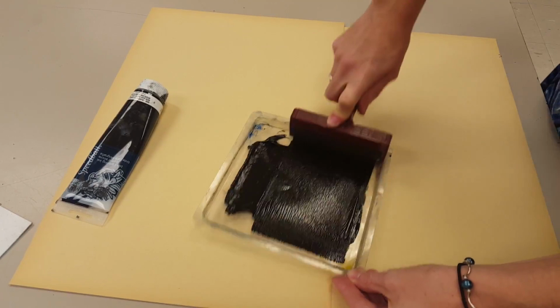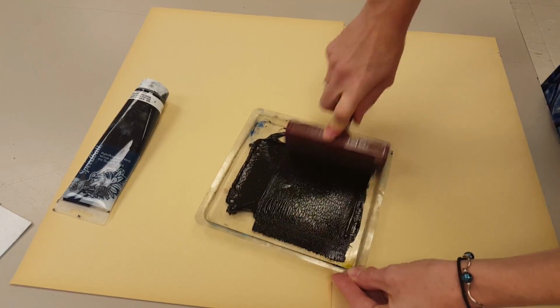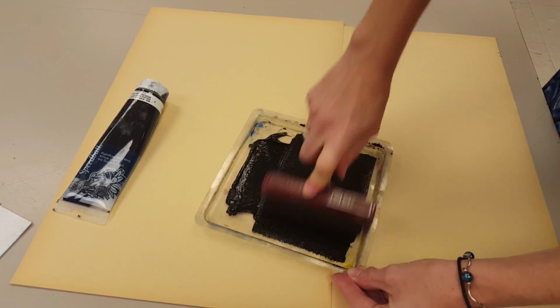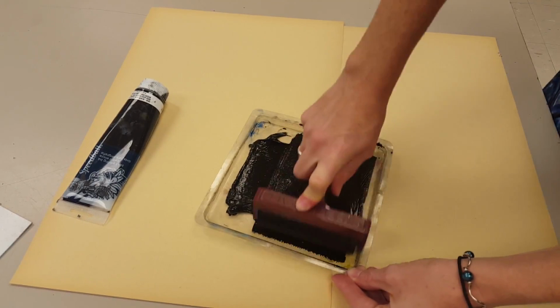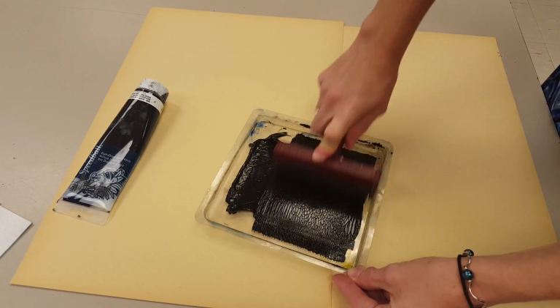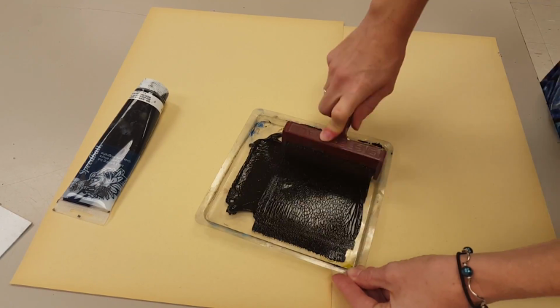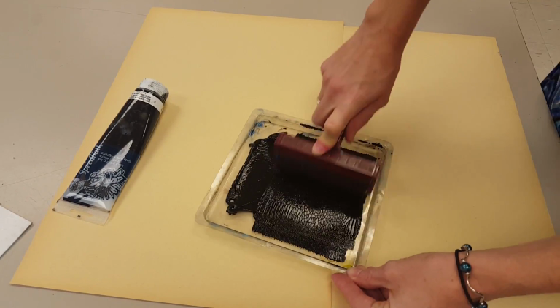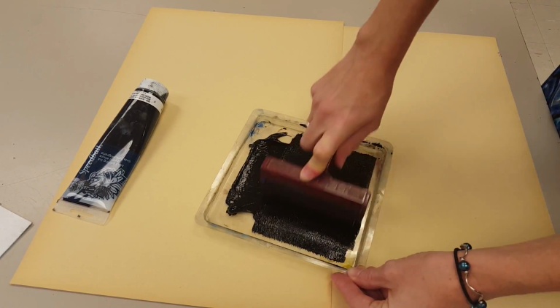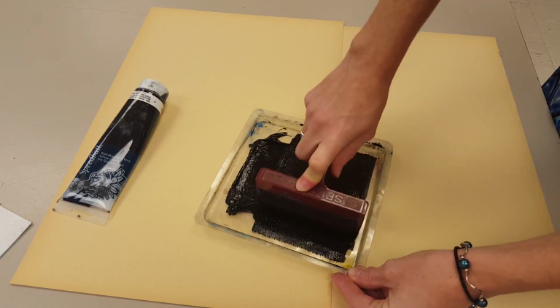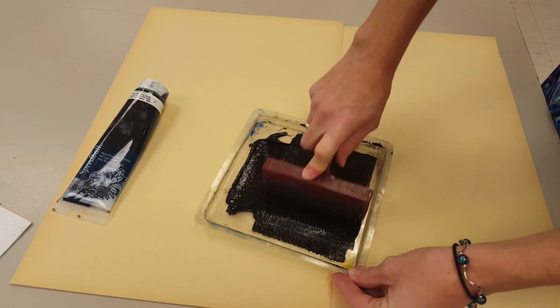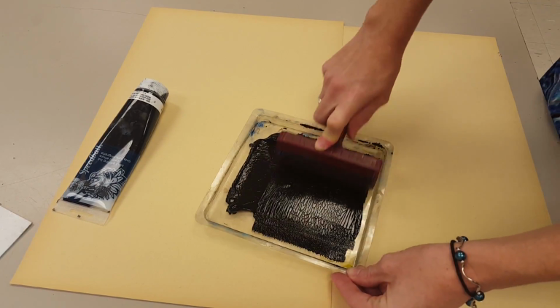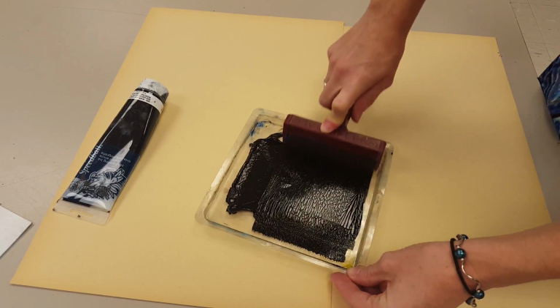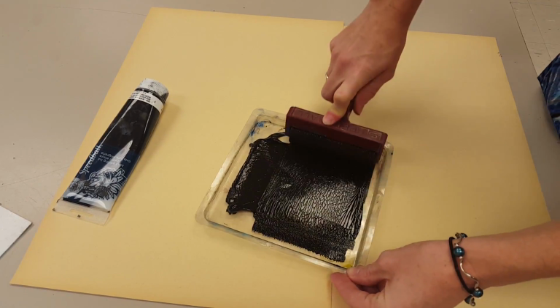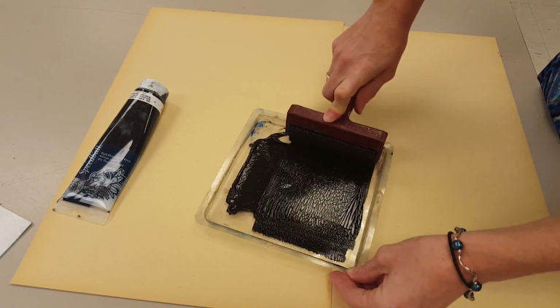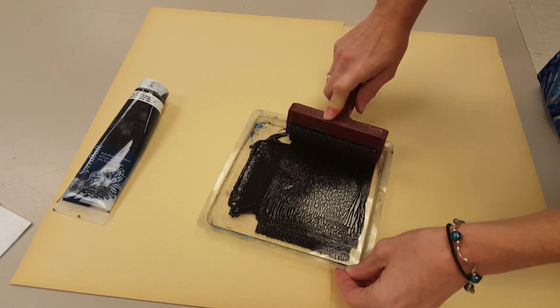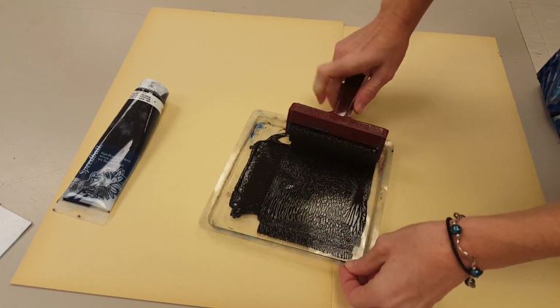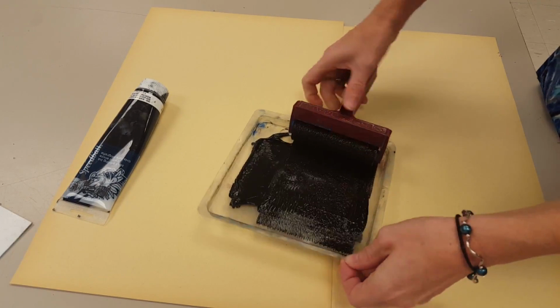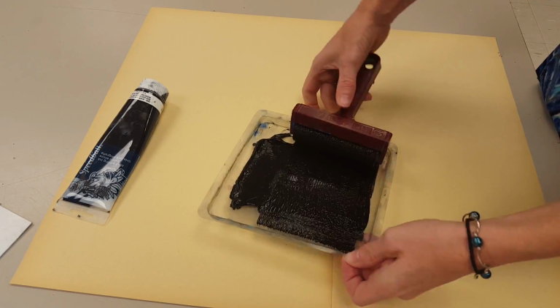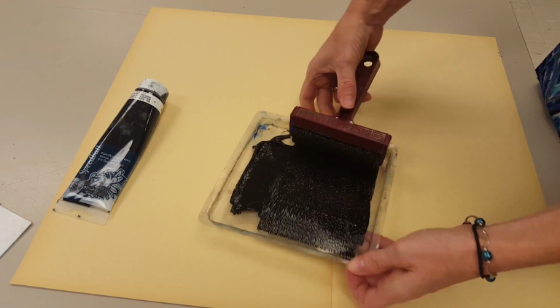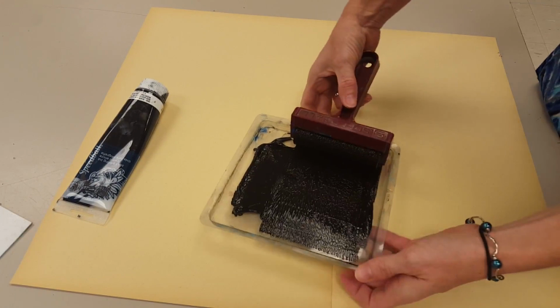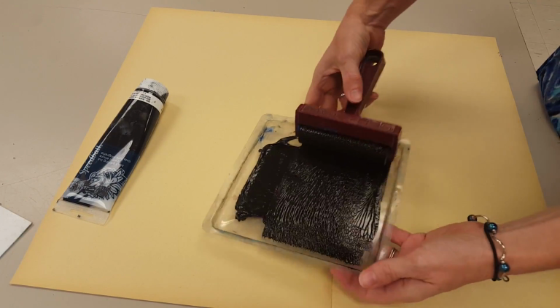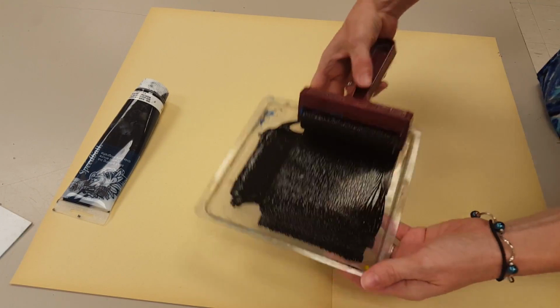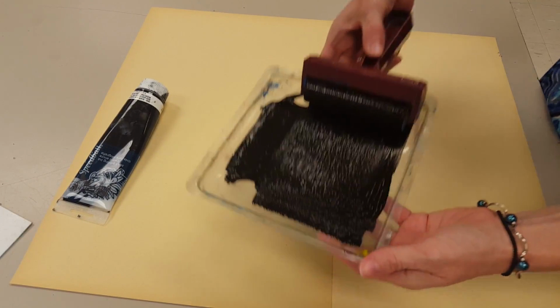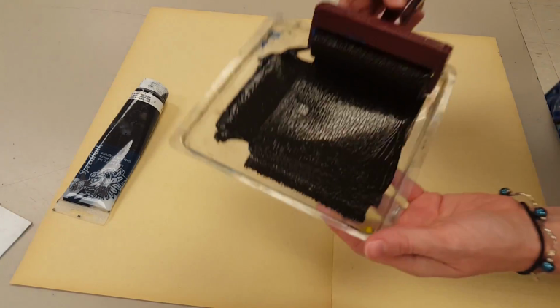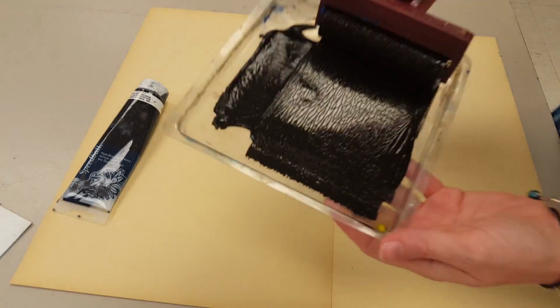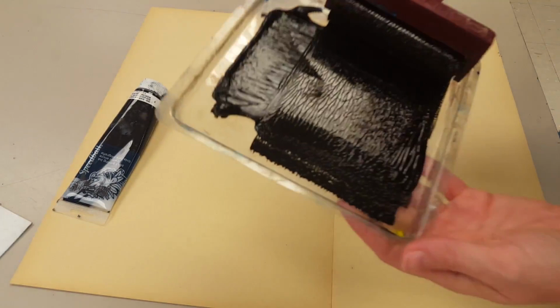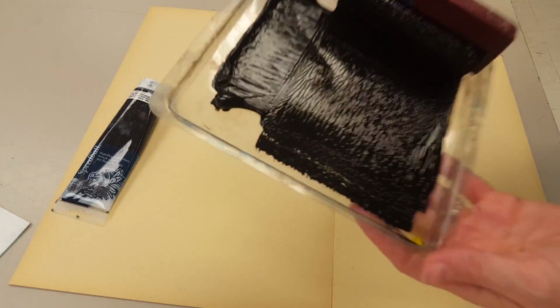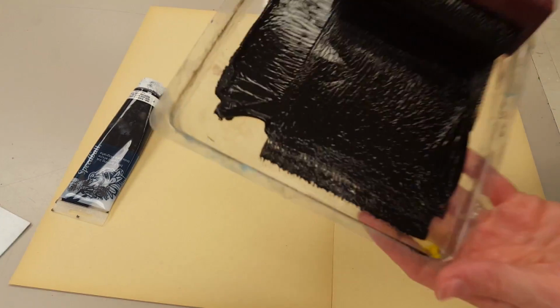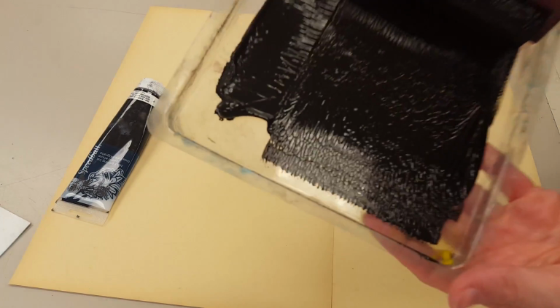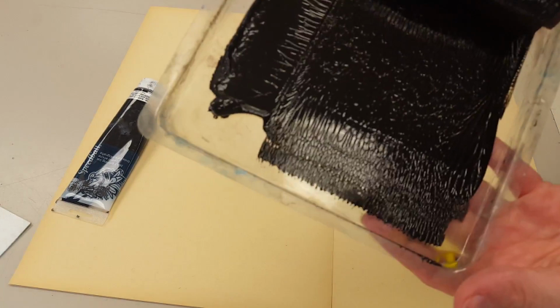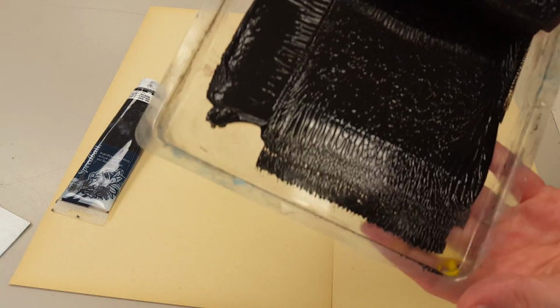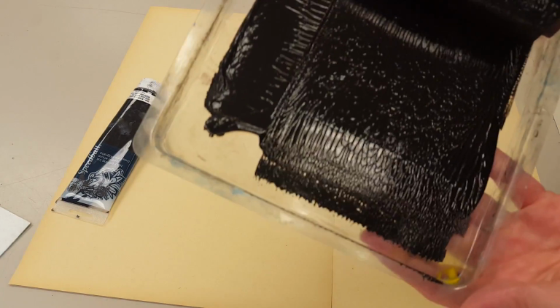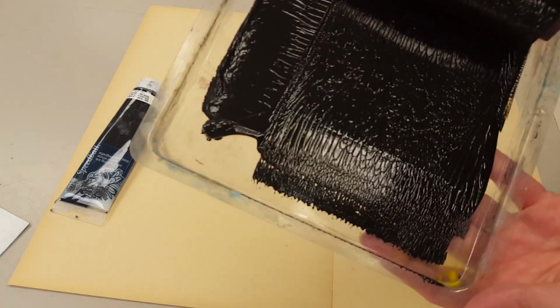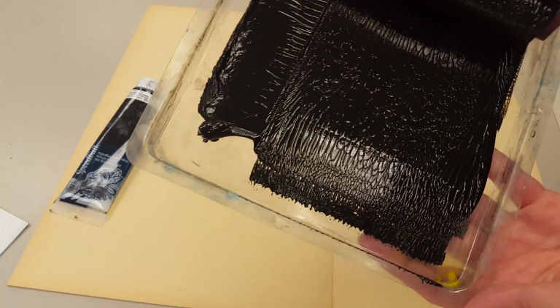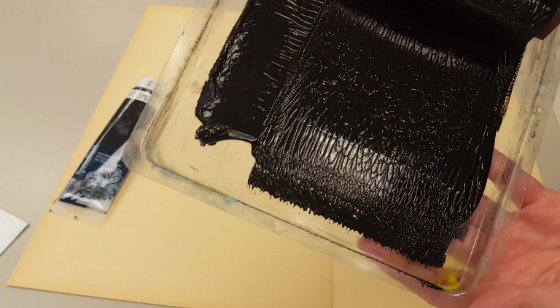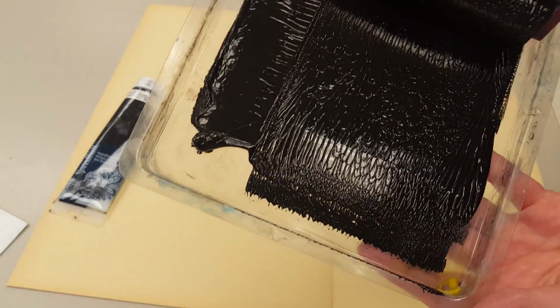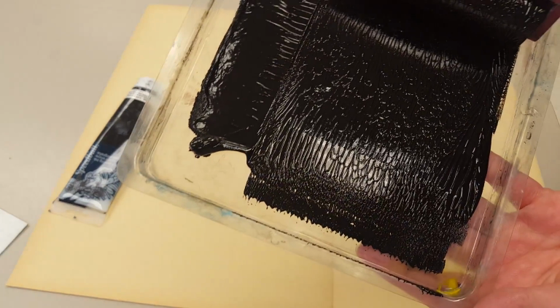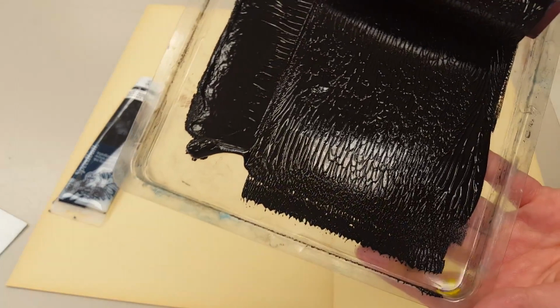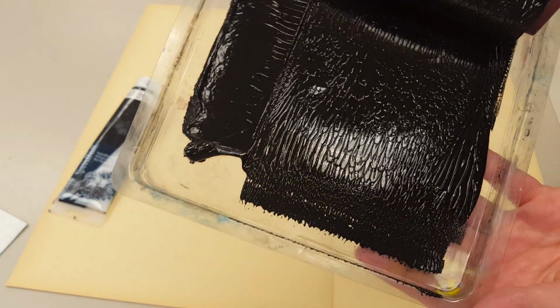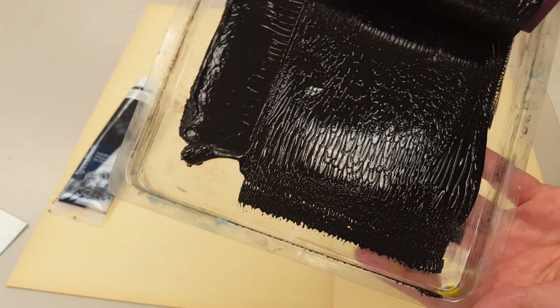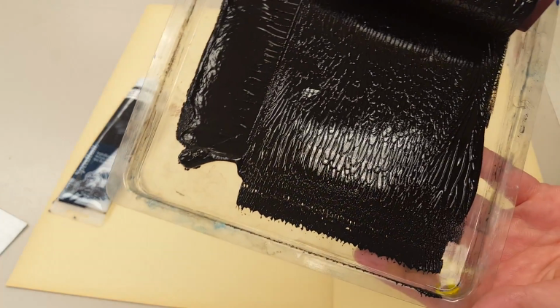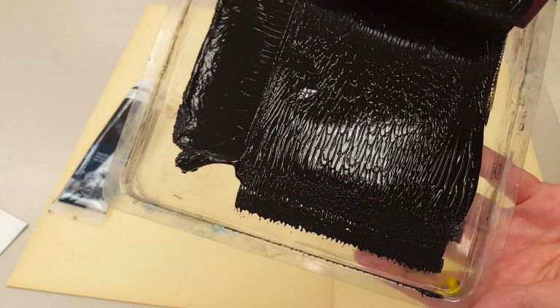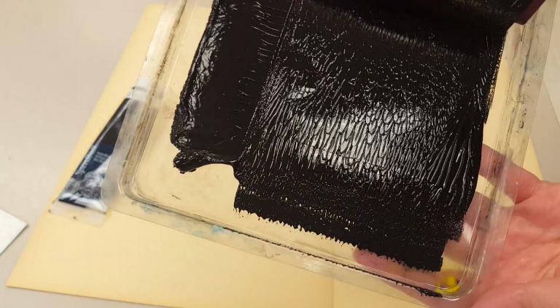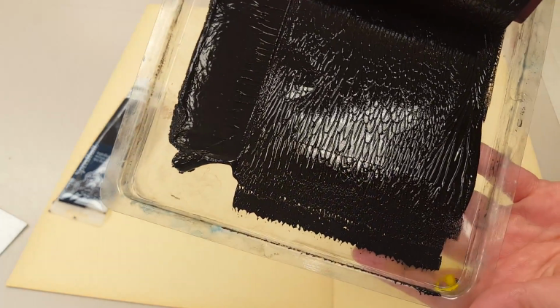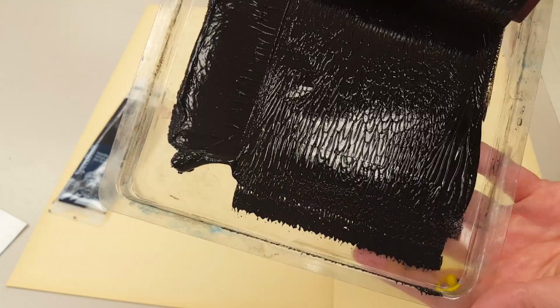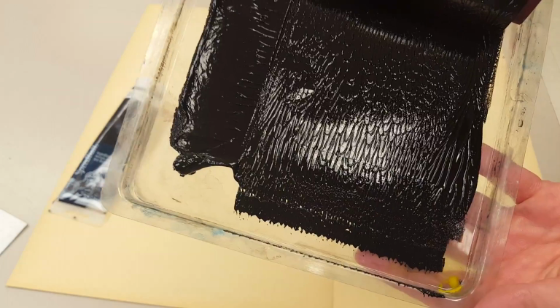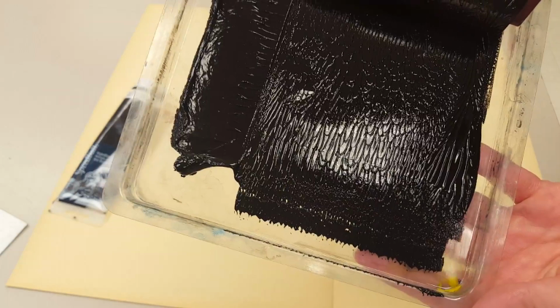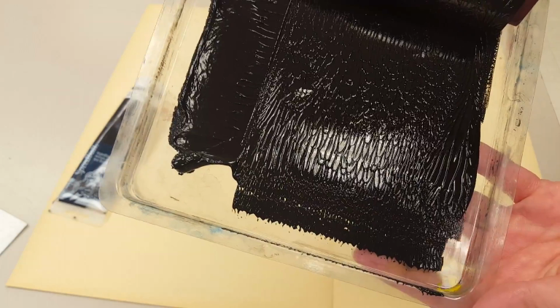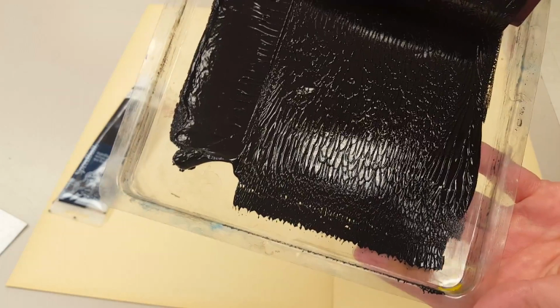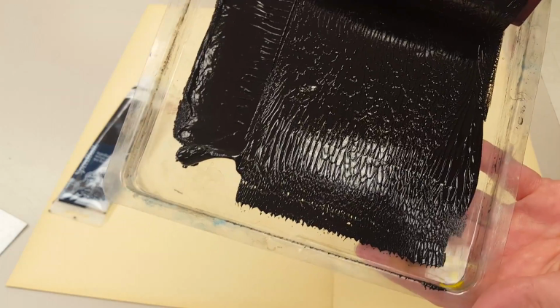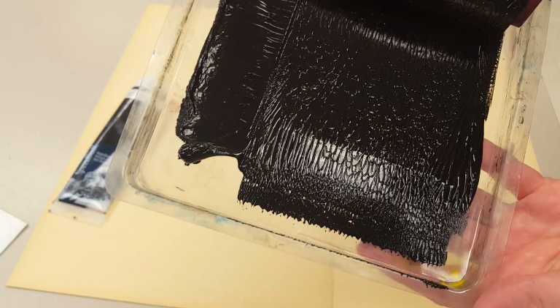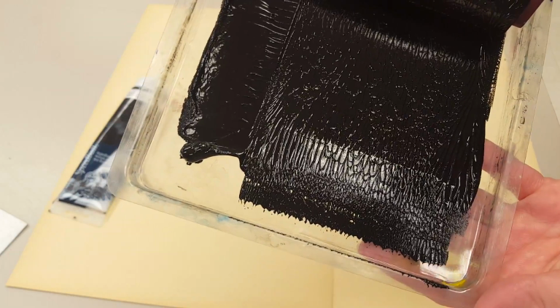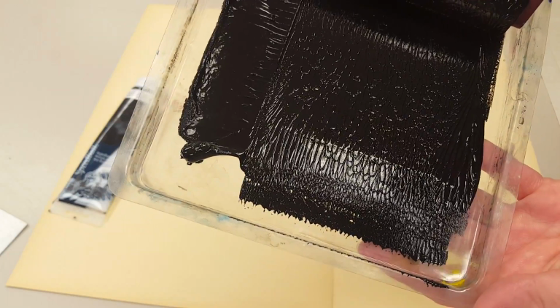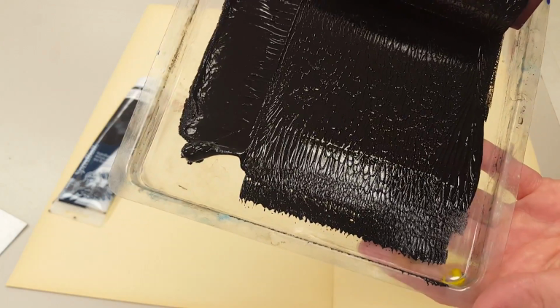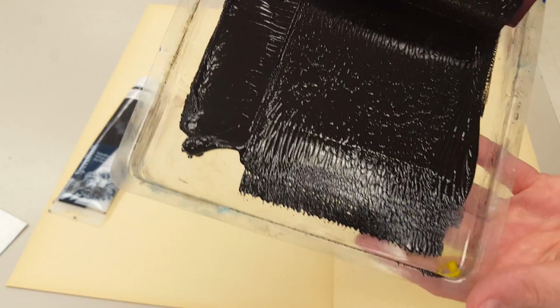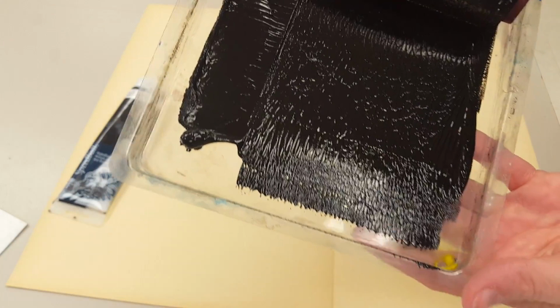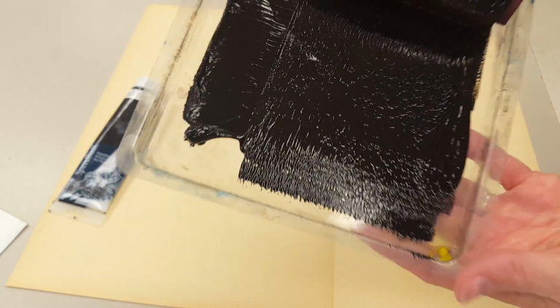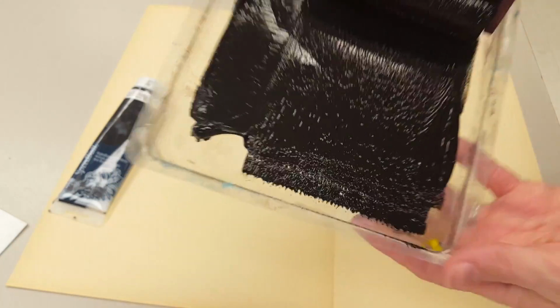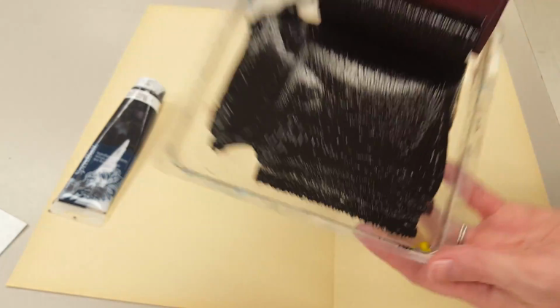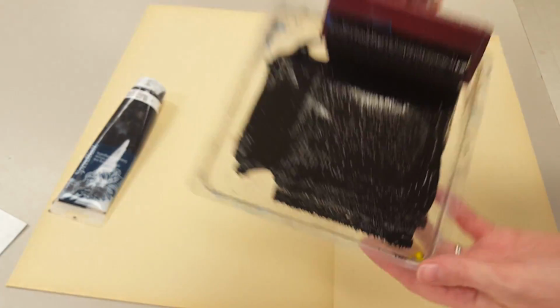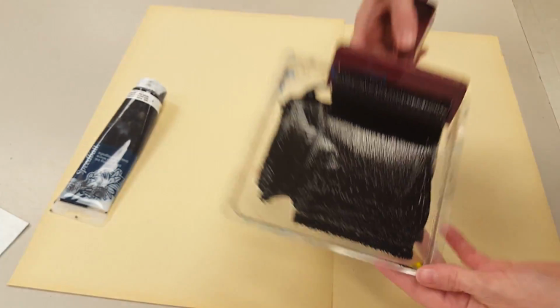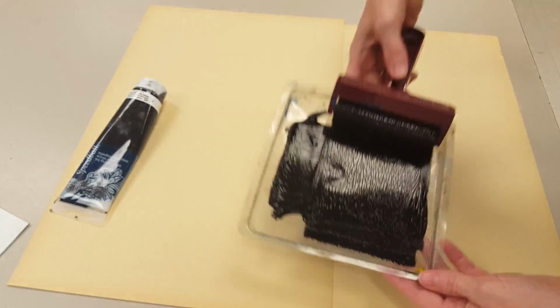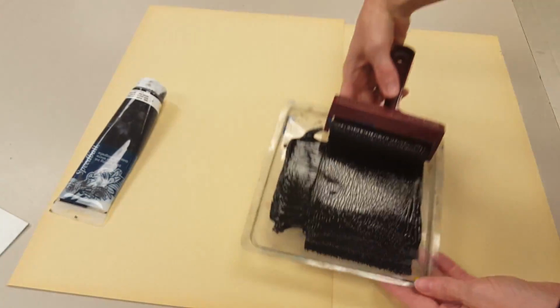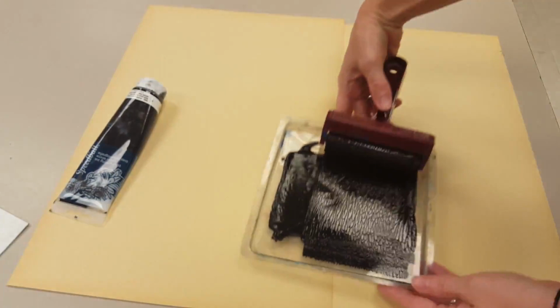That's how you pull your ink. If you don't hear the crunching sound, but you see those lines in the ink, that means your ink is also ready to use.